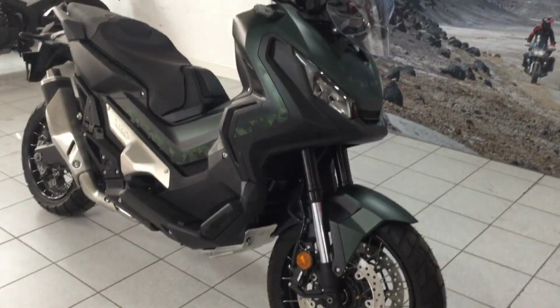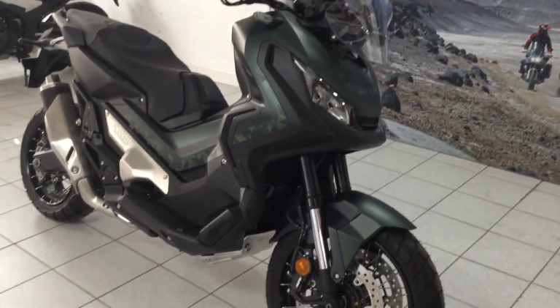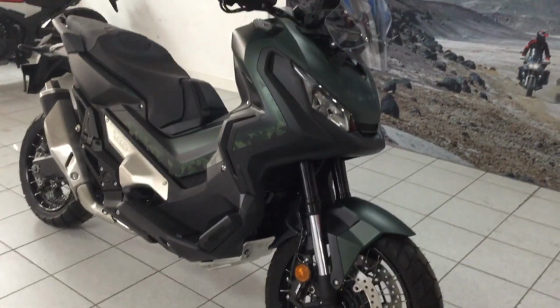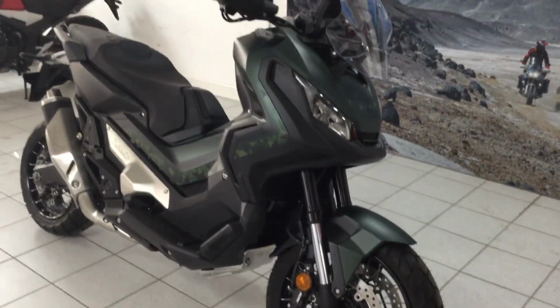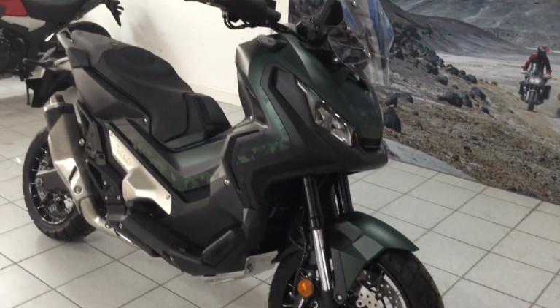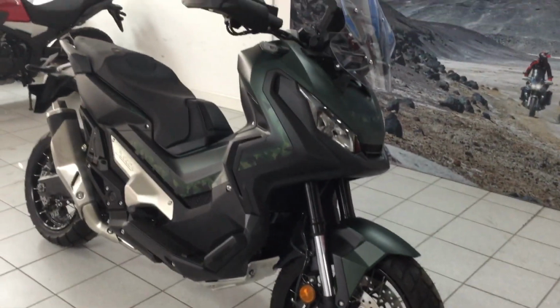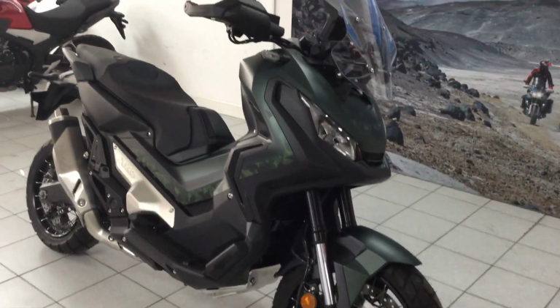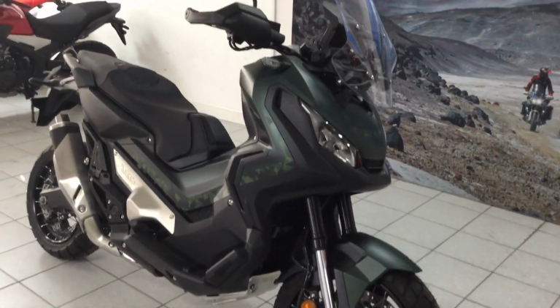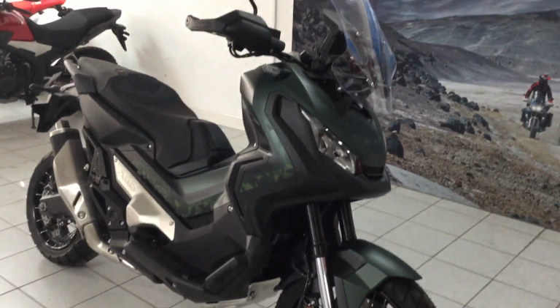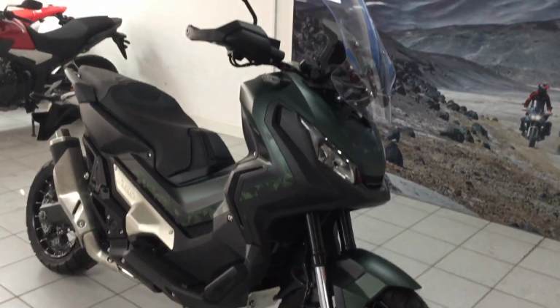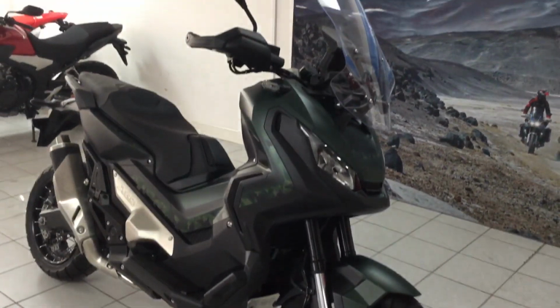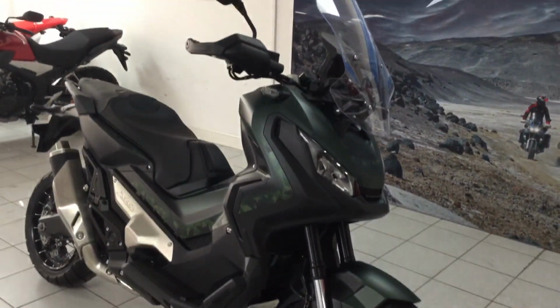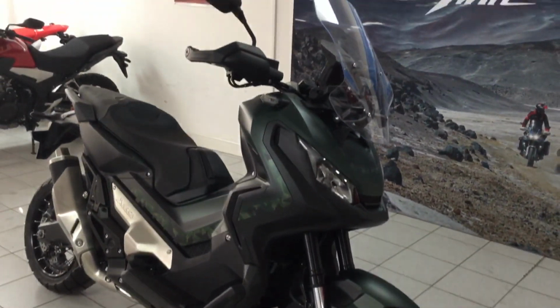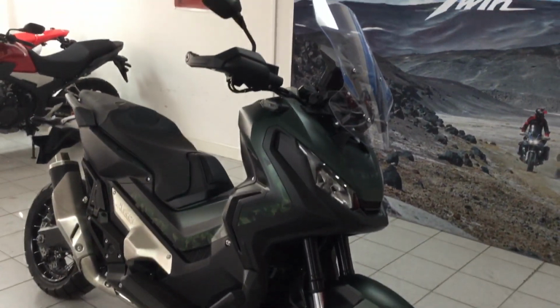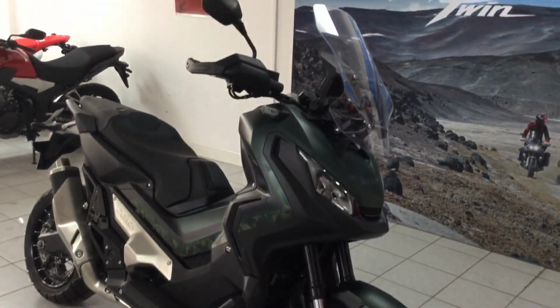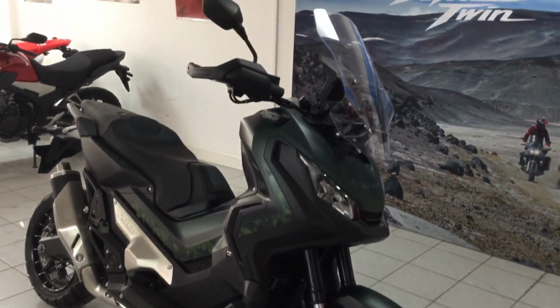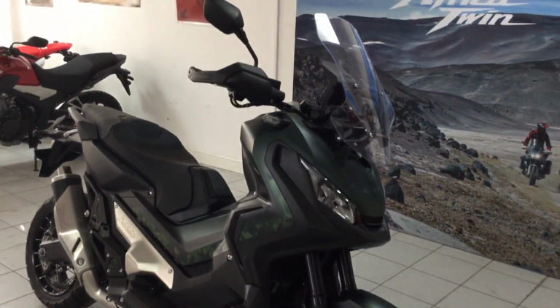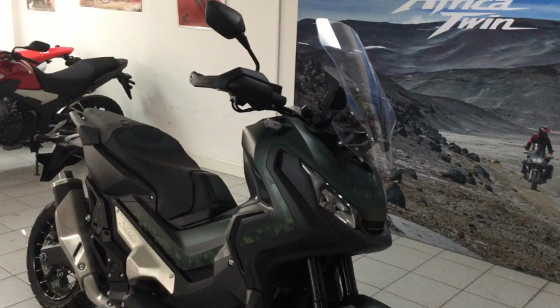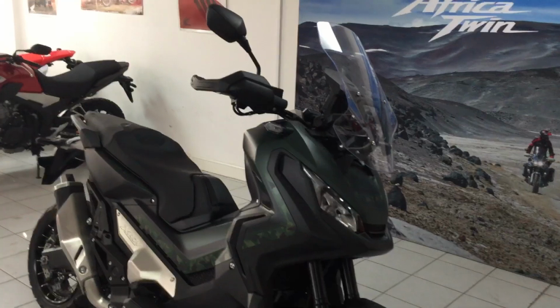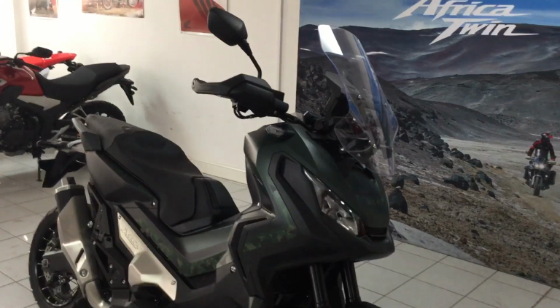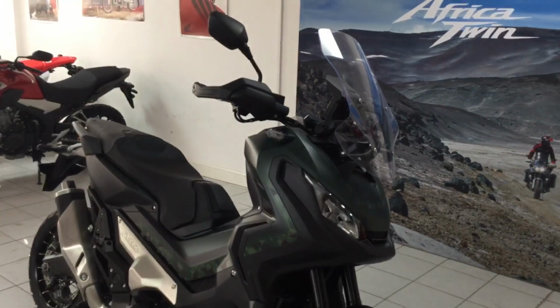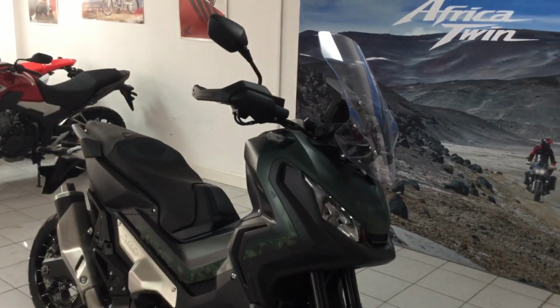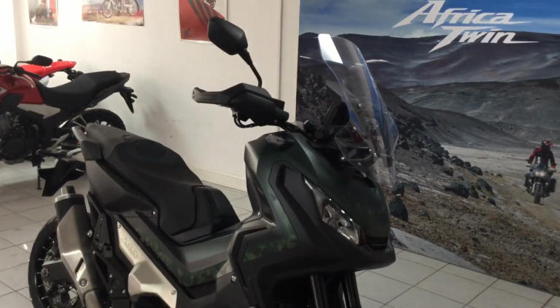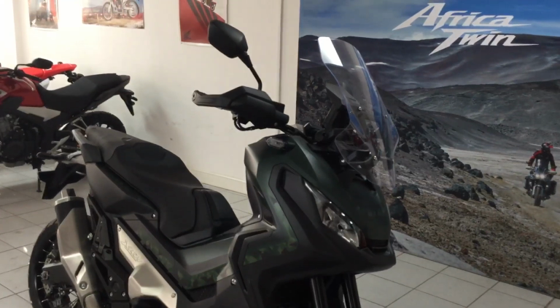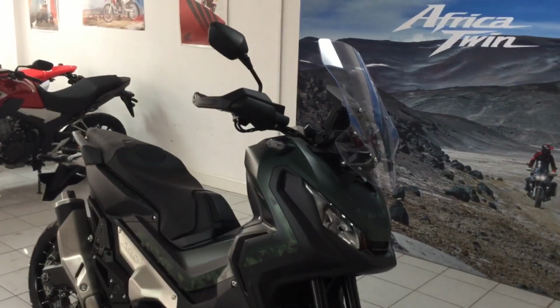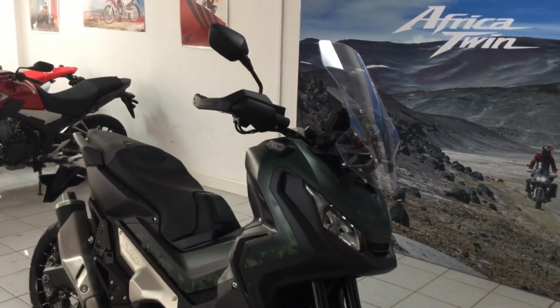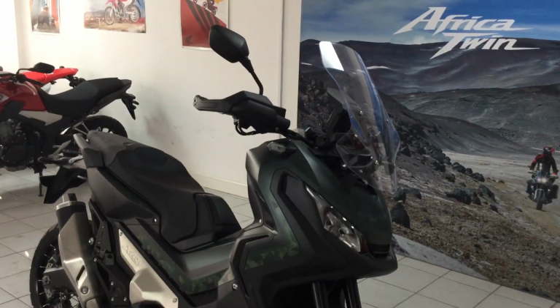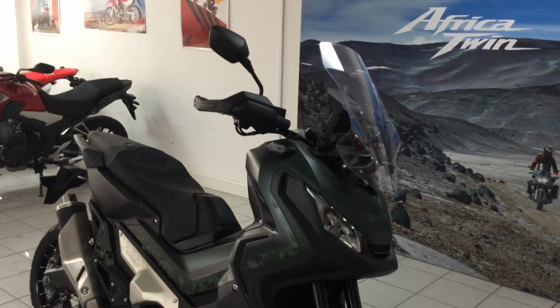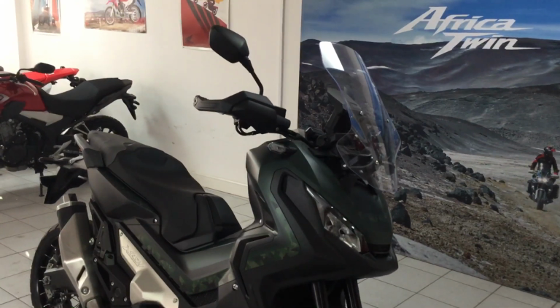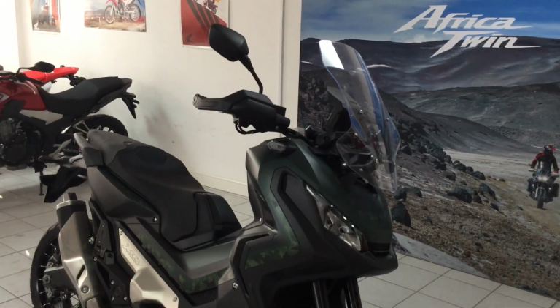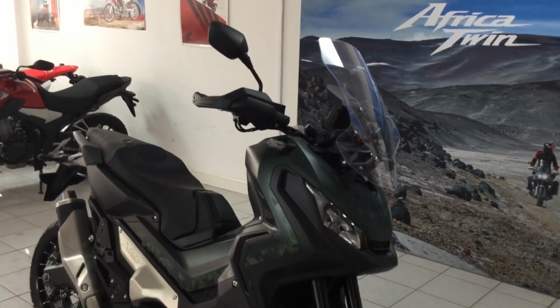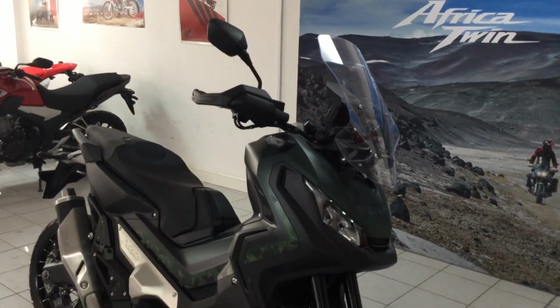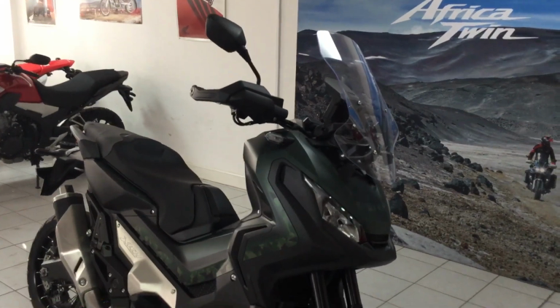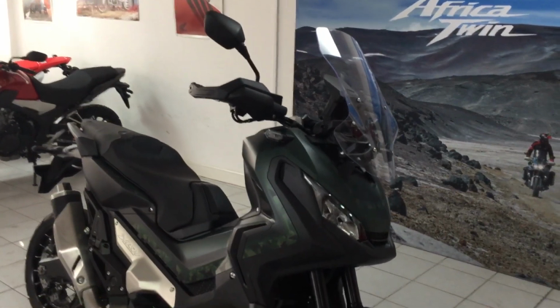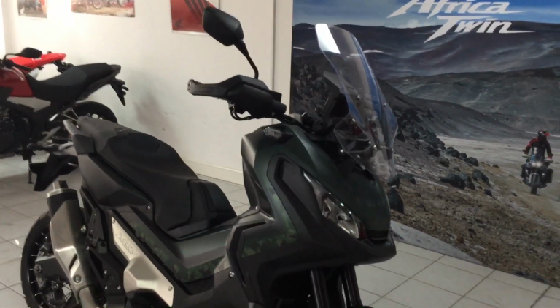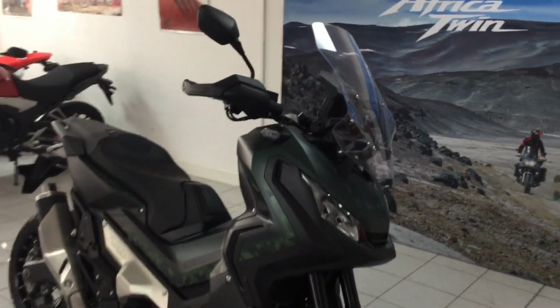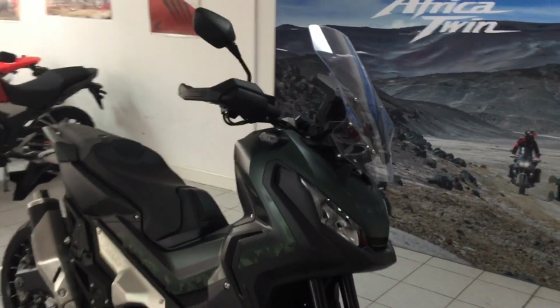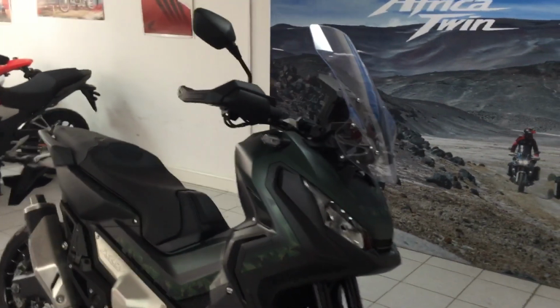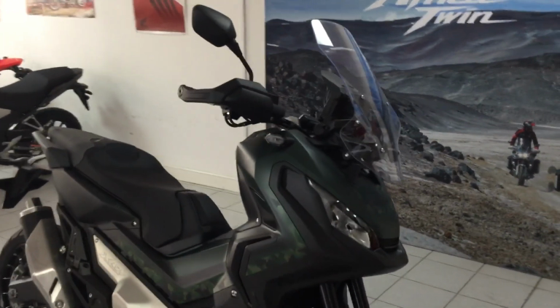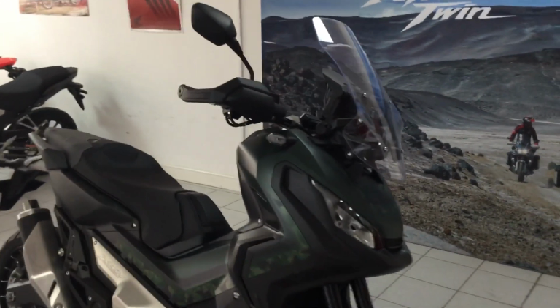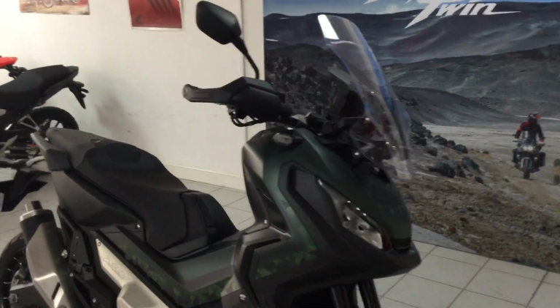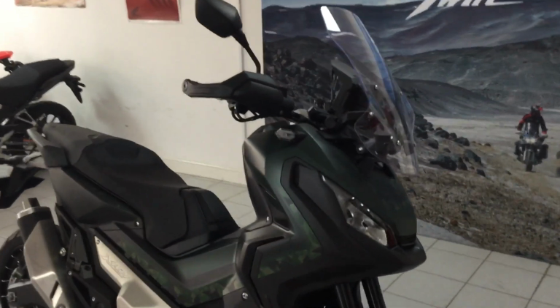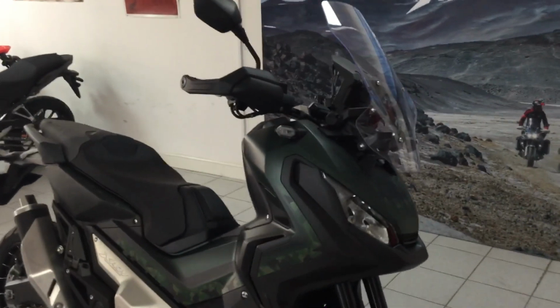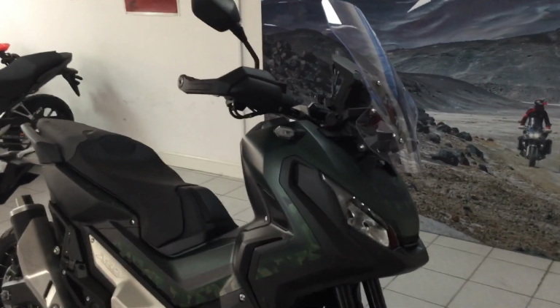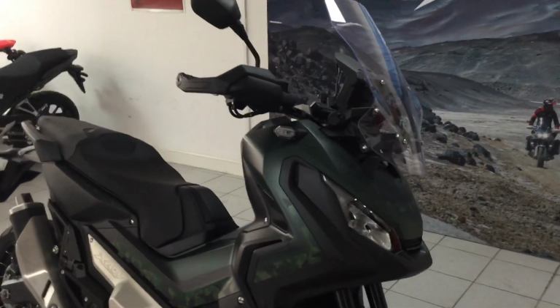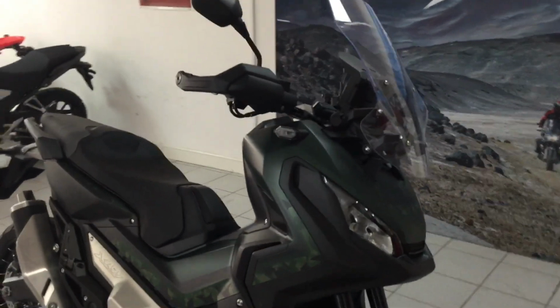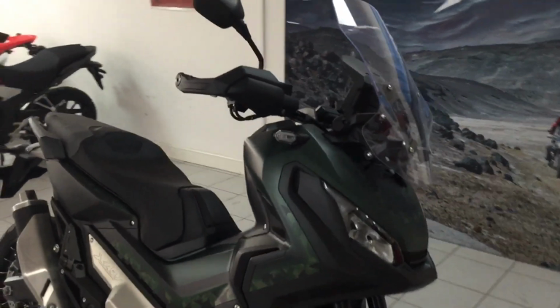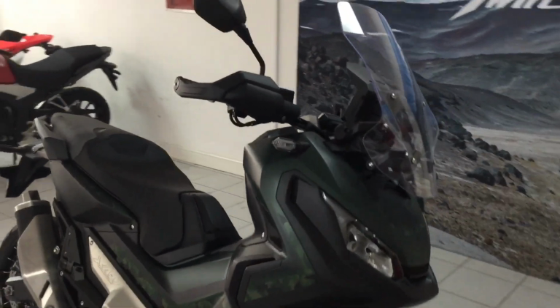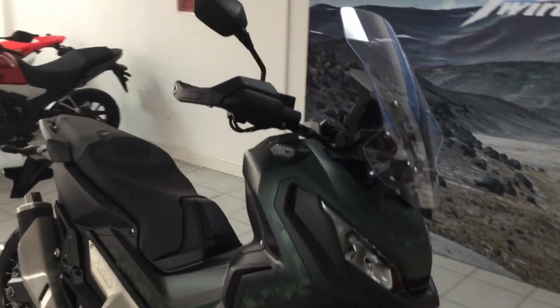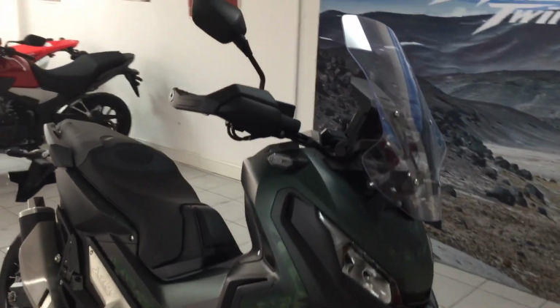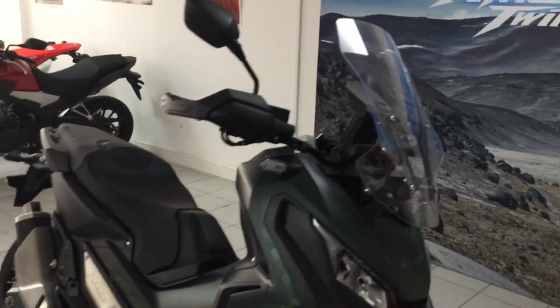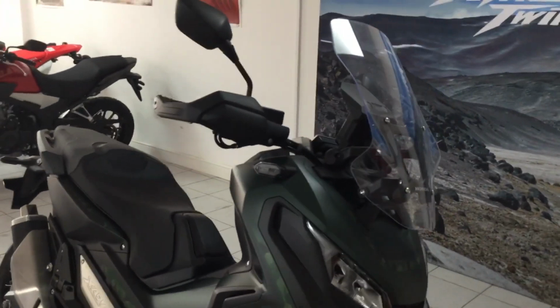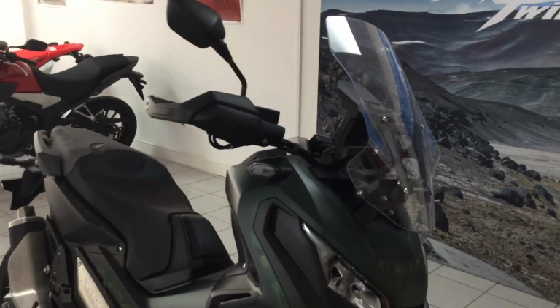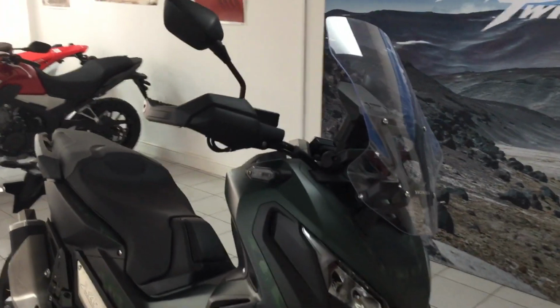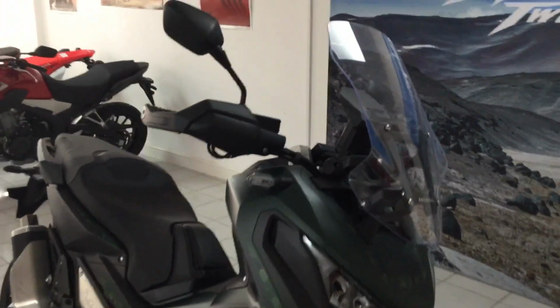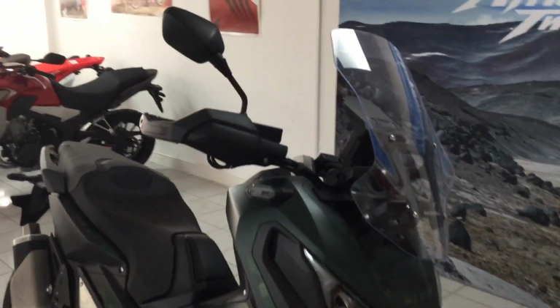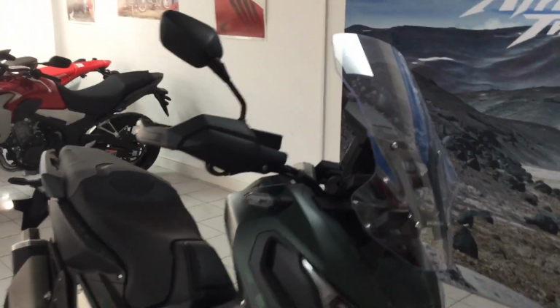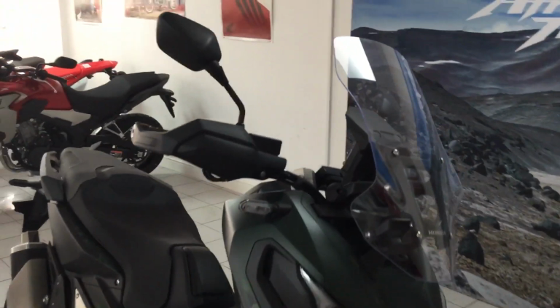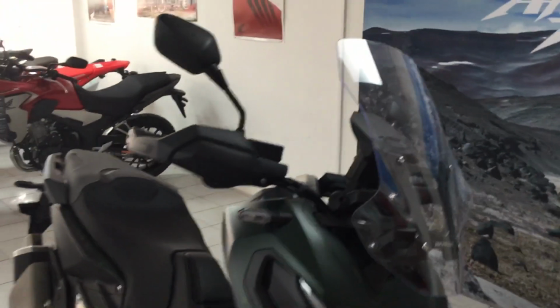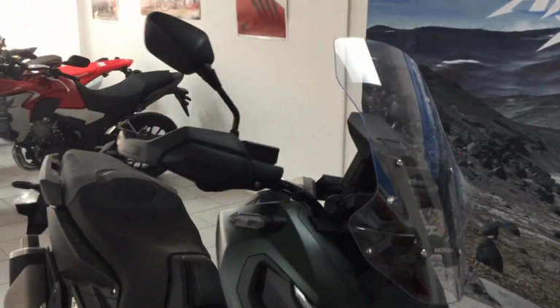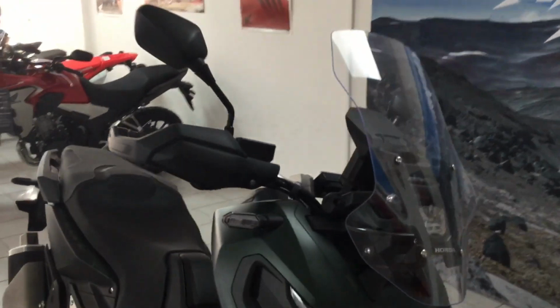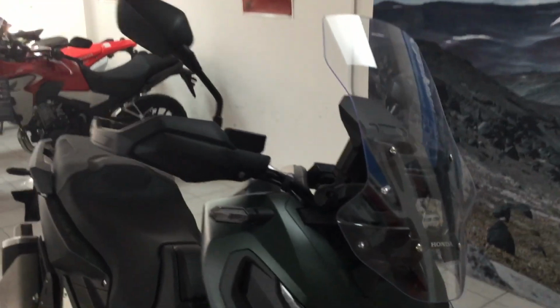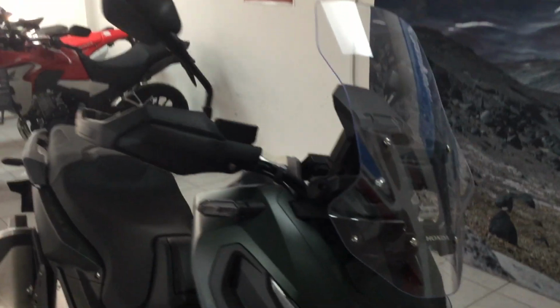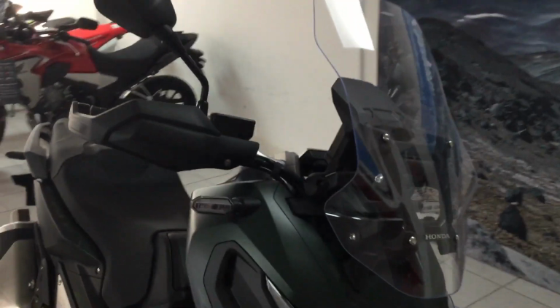Have a quick look at the front there. That screen is adjustable. There's a little barrel on the other side to show you how to adjust it.